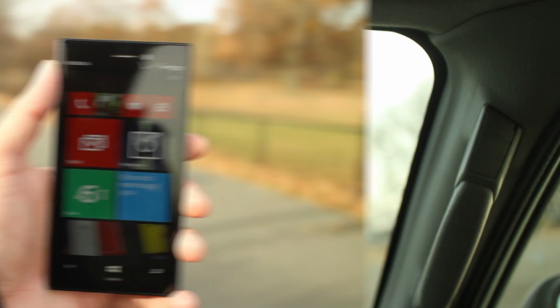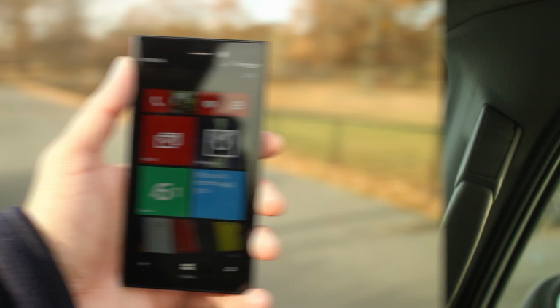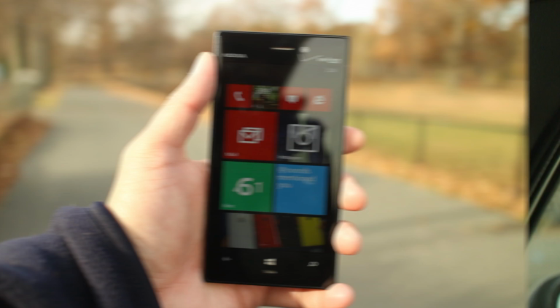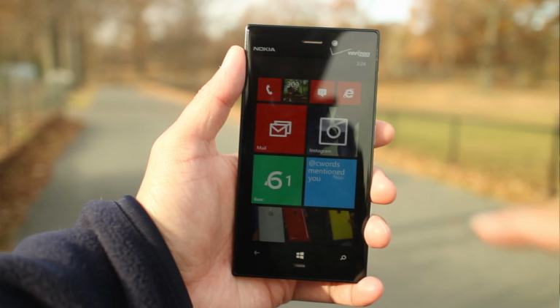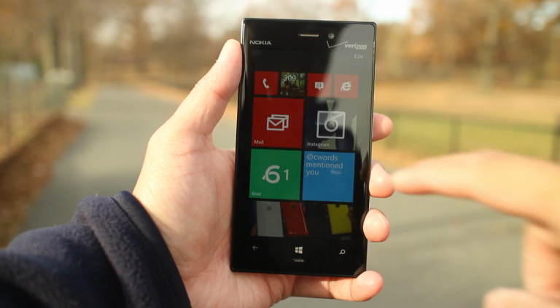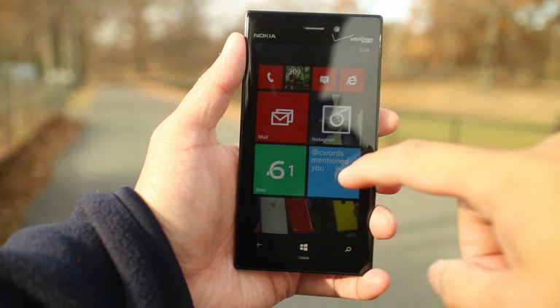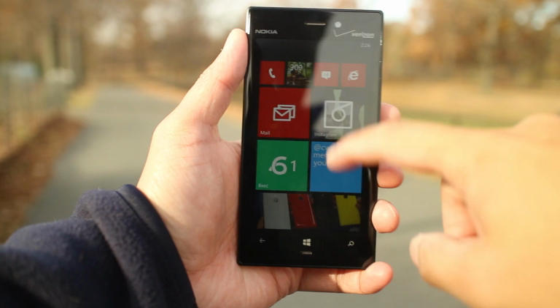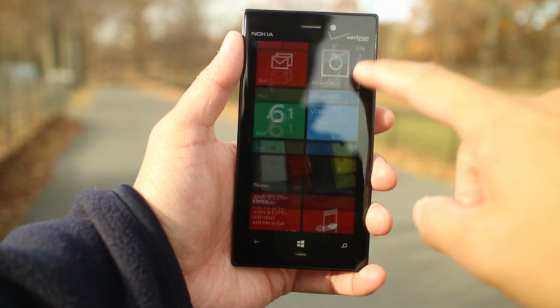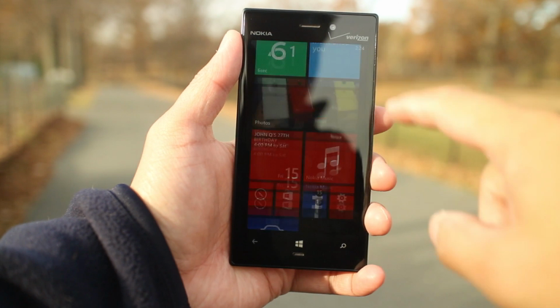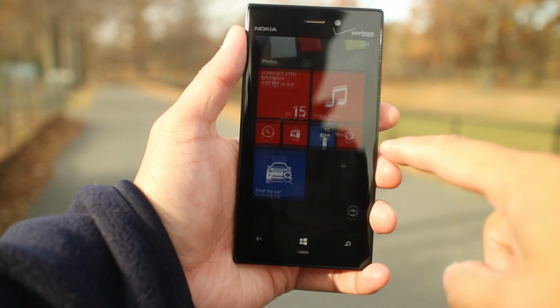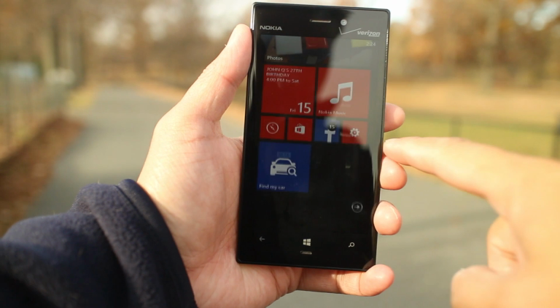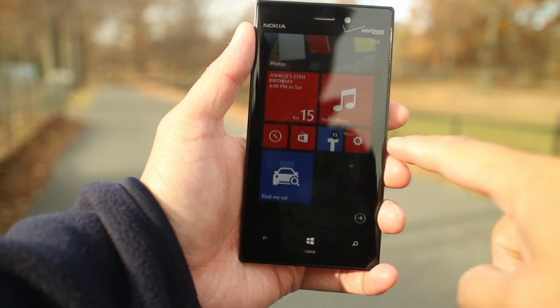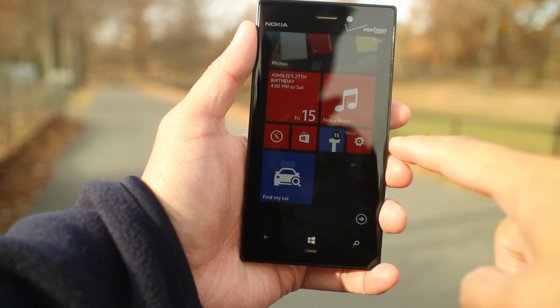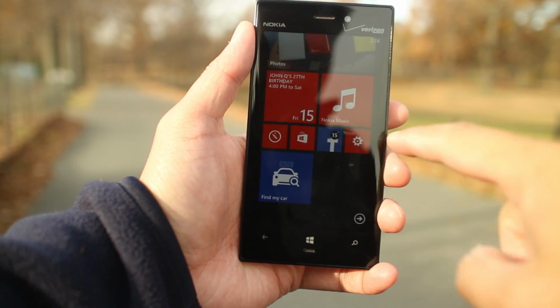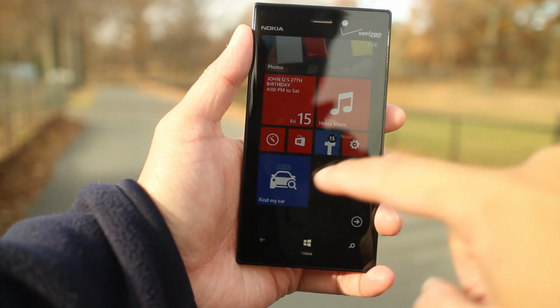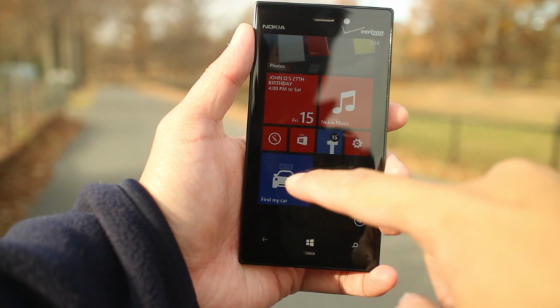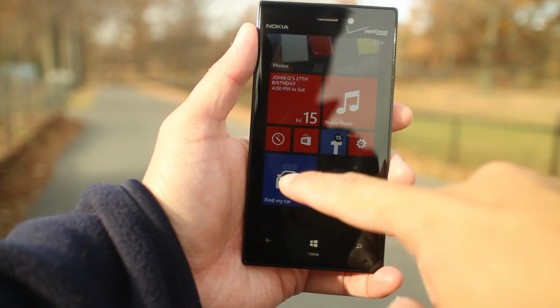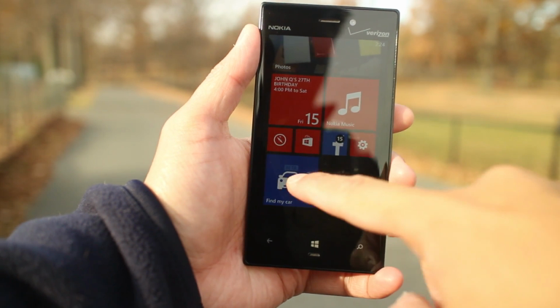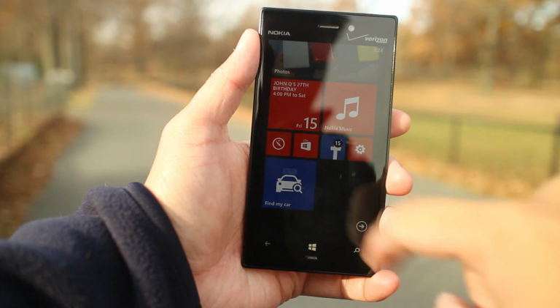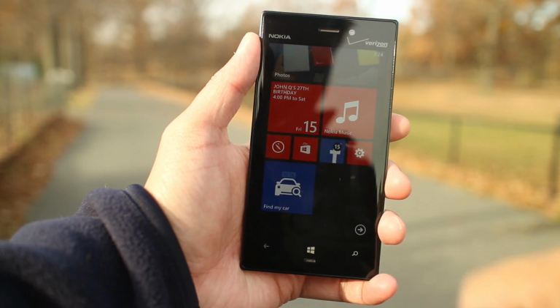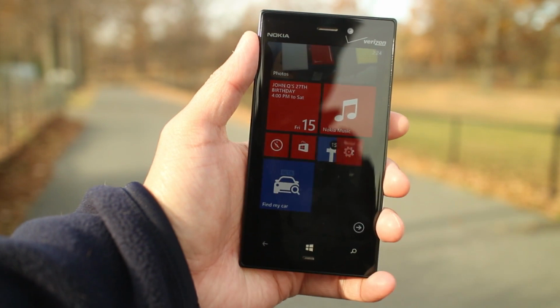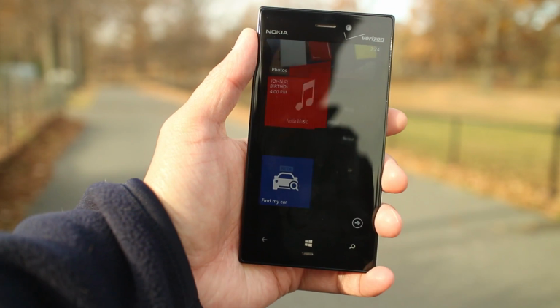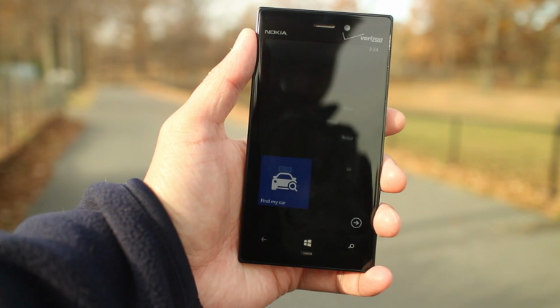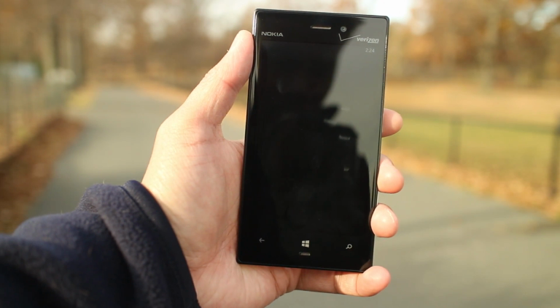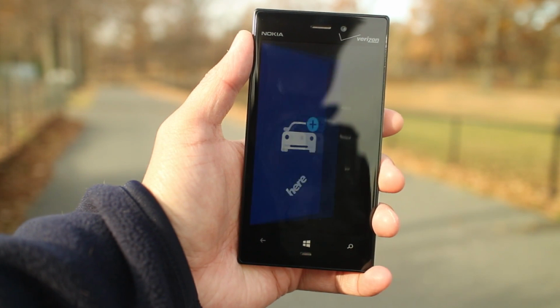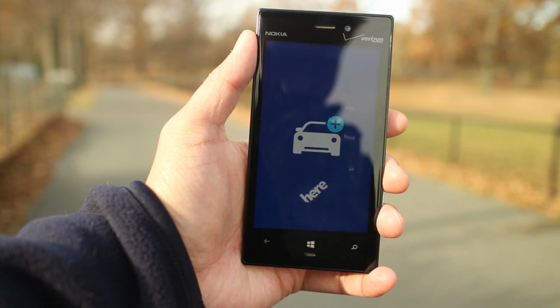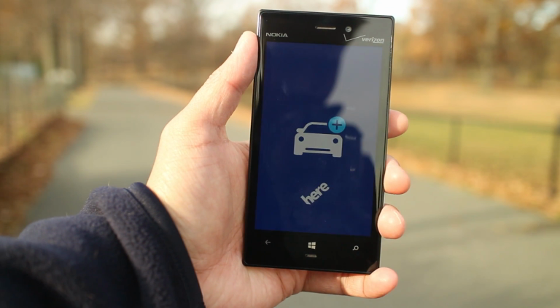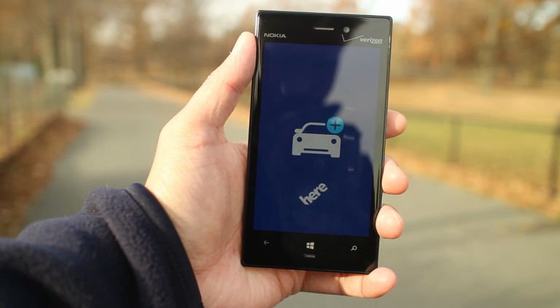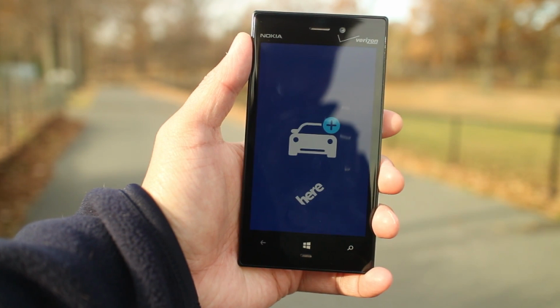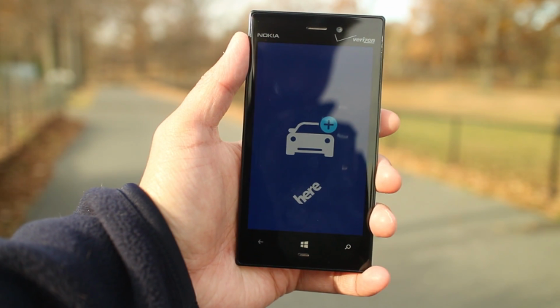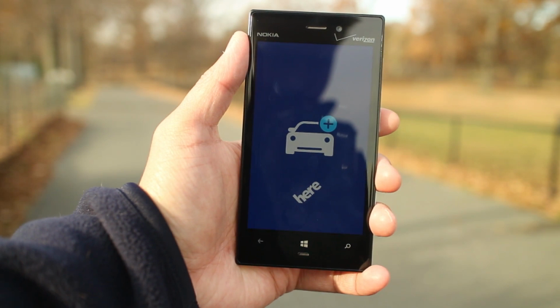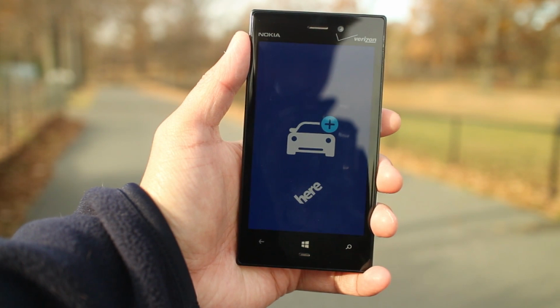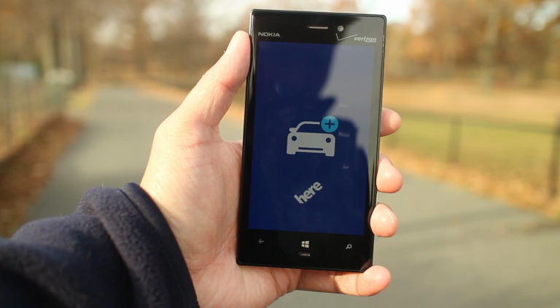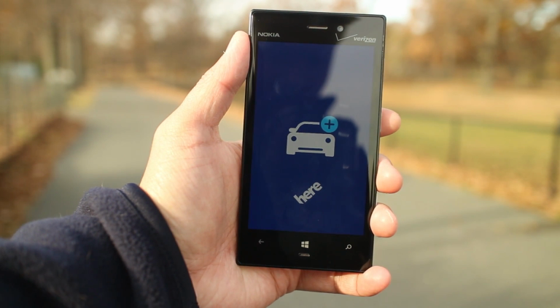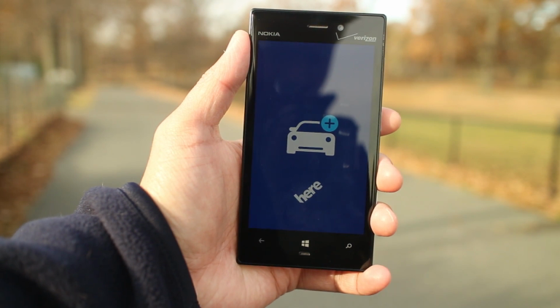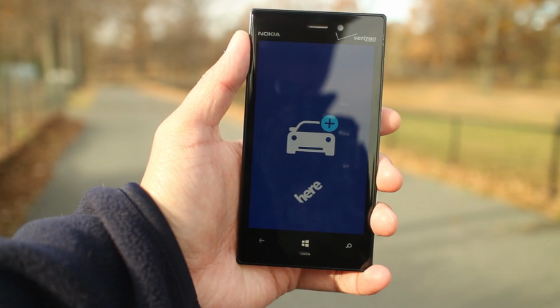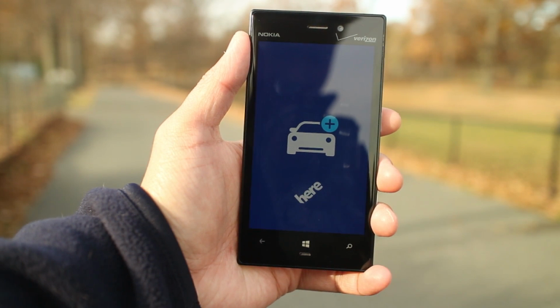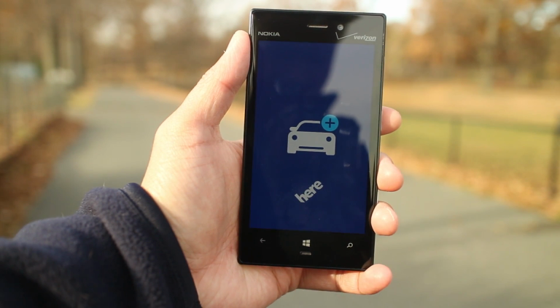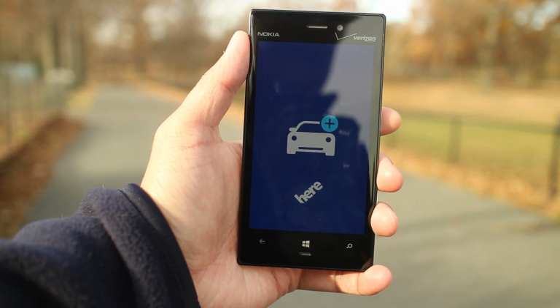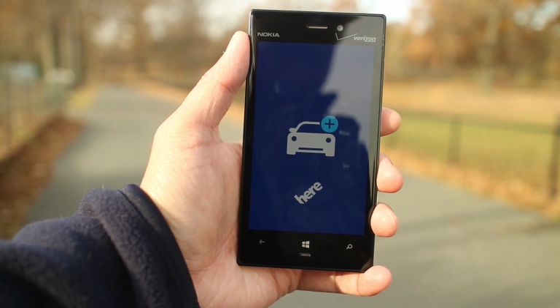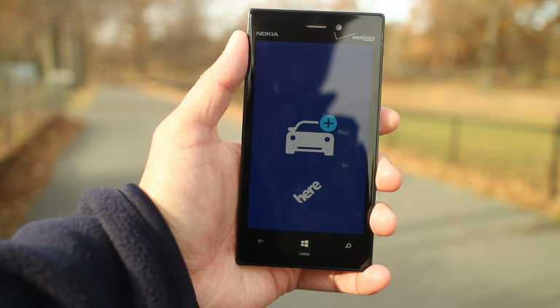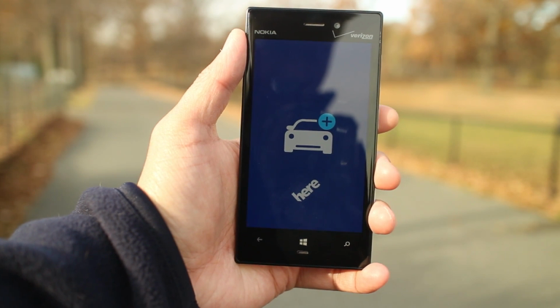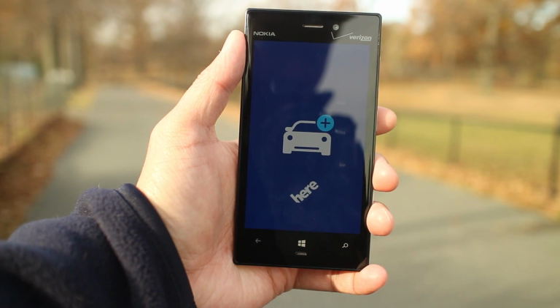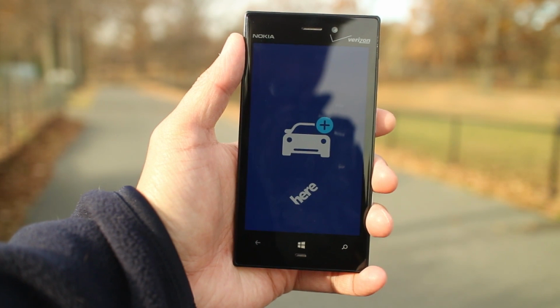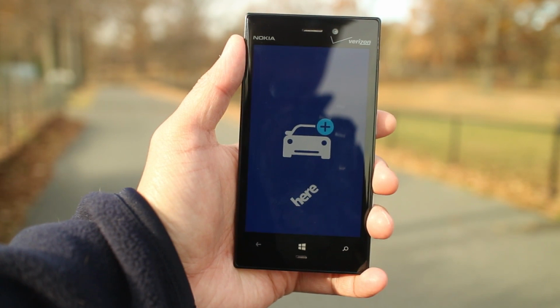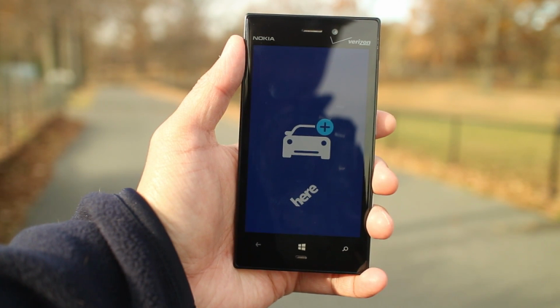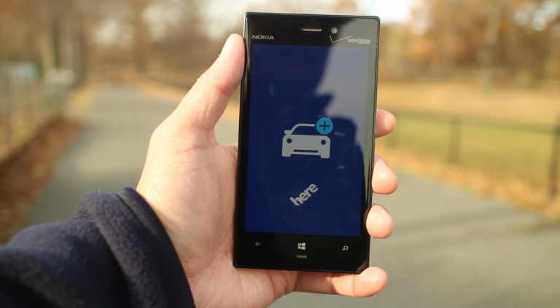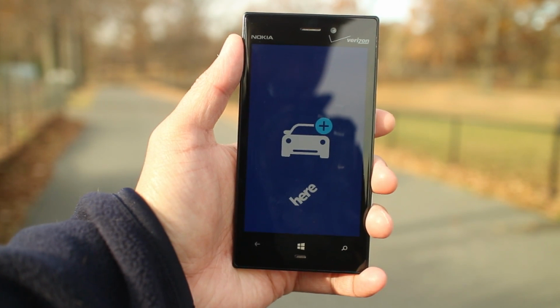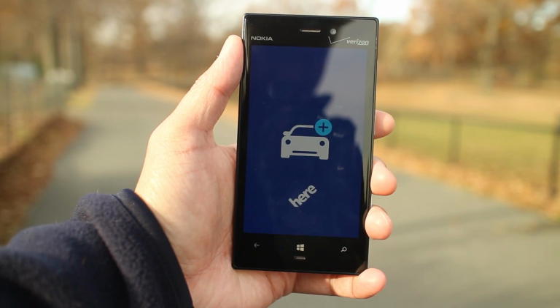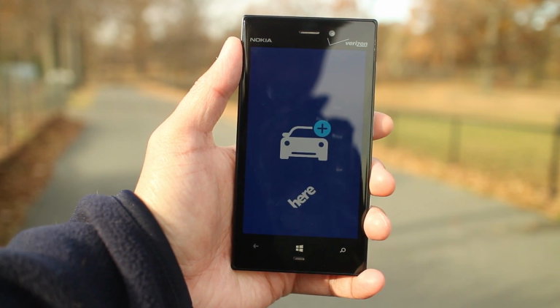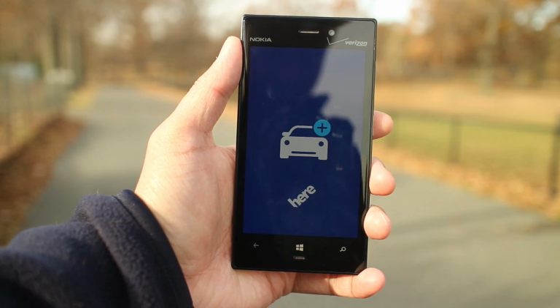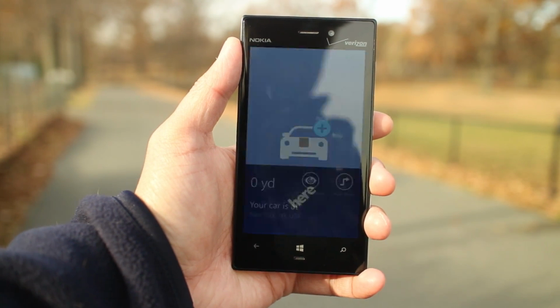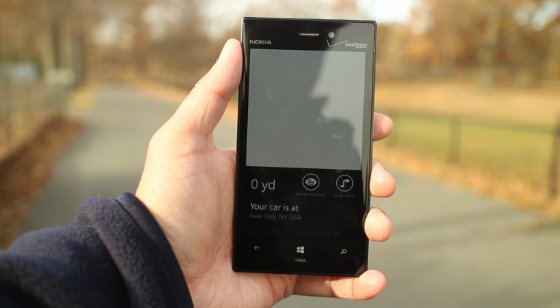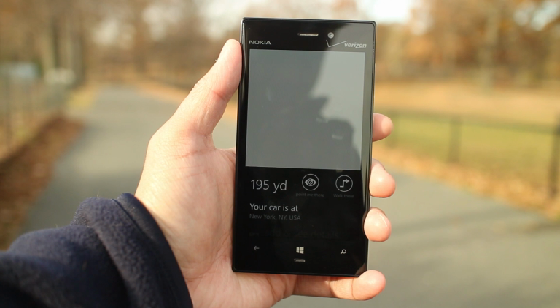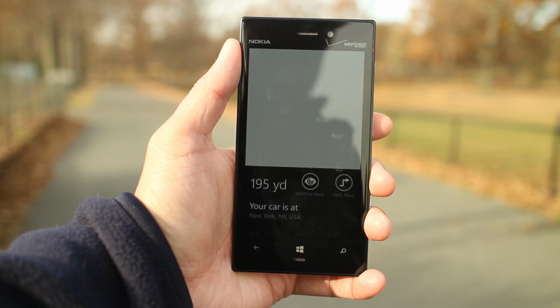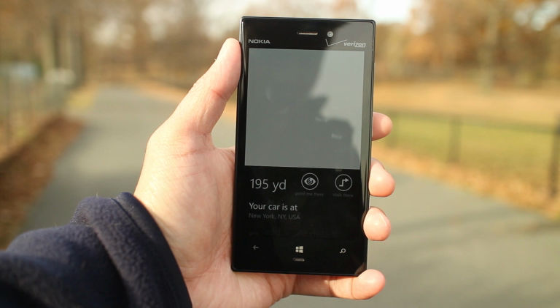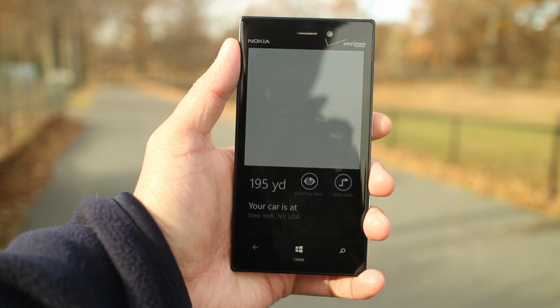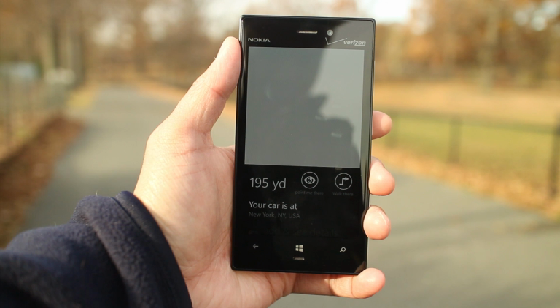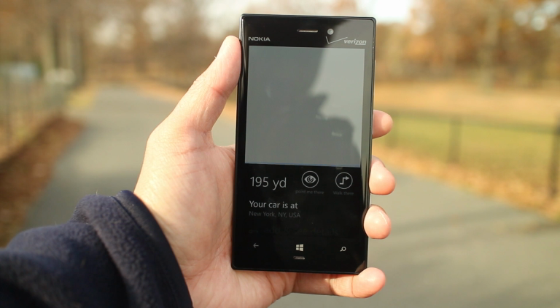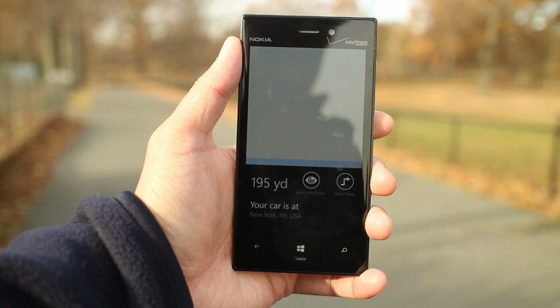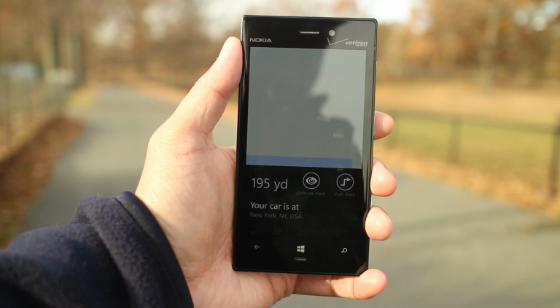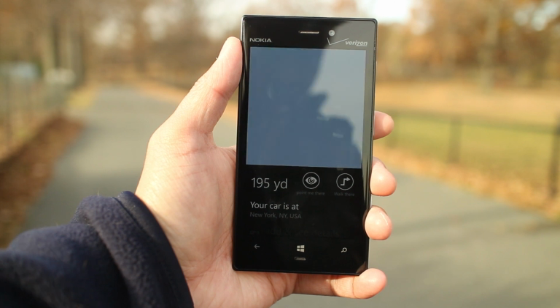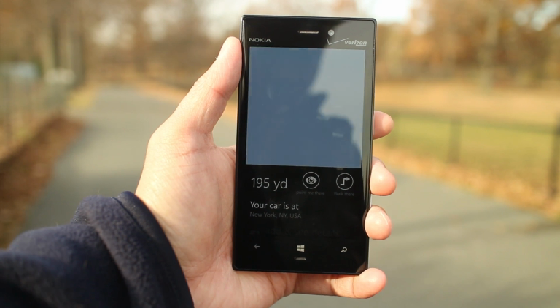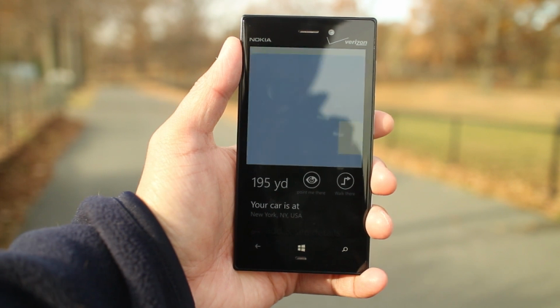When it's time to go back, the Find My Car option is accessible from Here Drive's main menu. You can also pin it to the home screen.